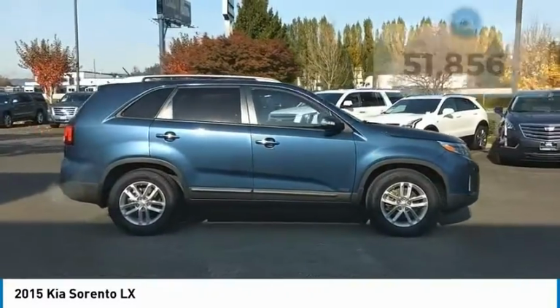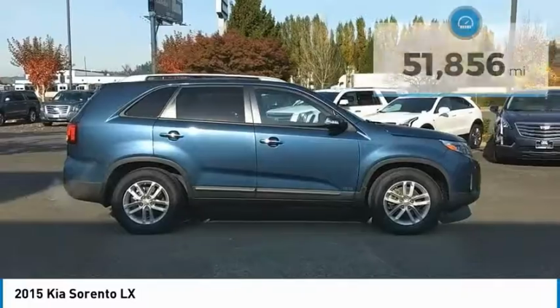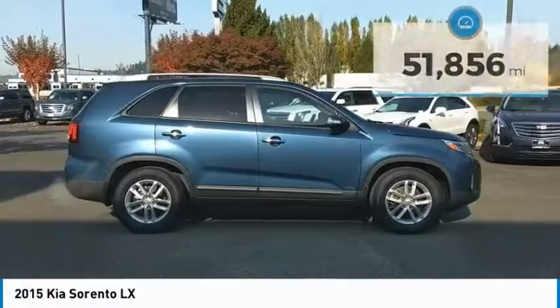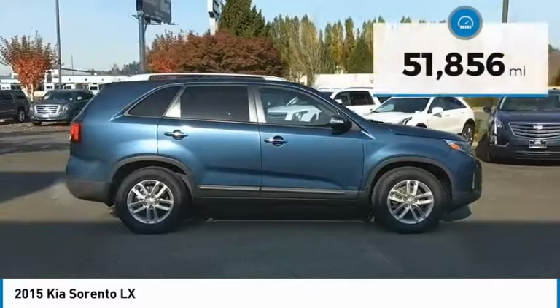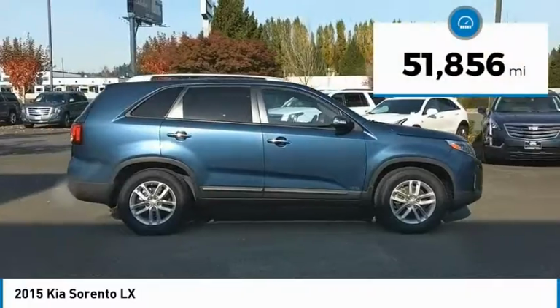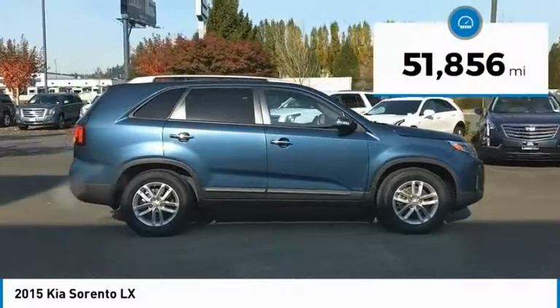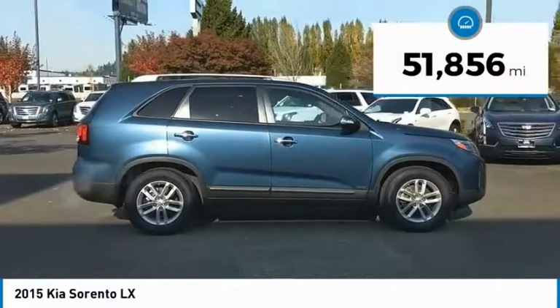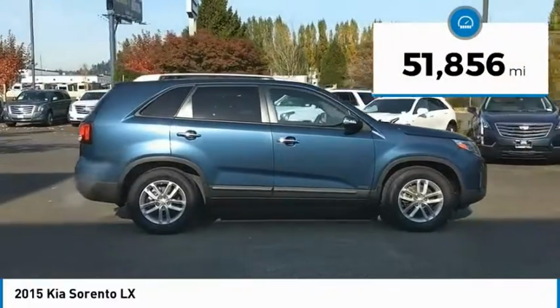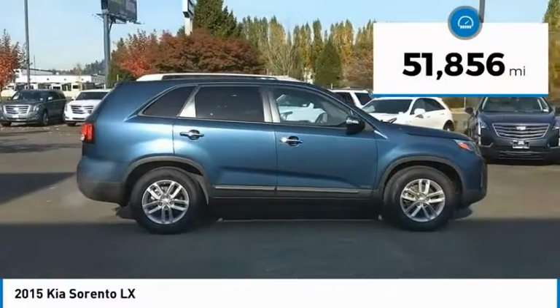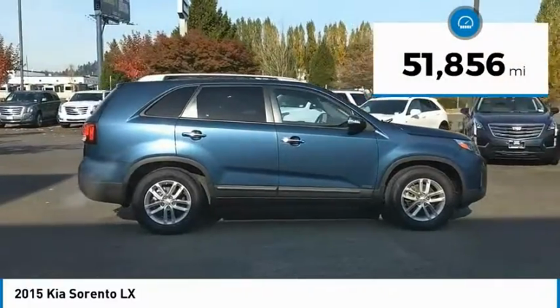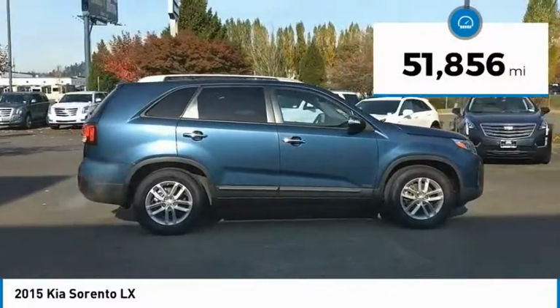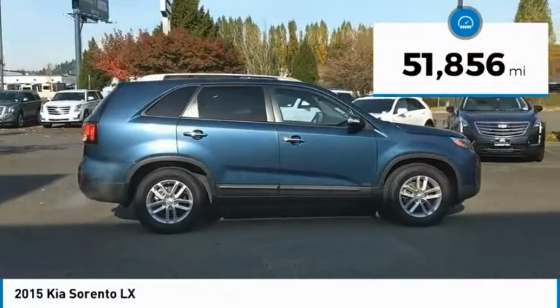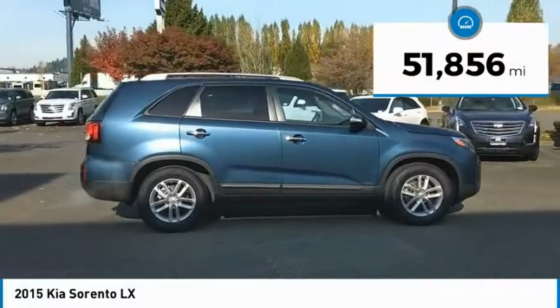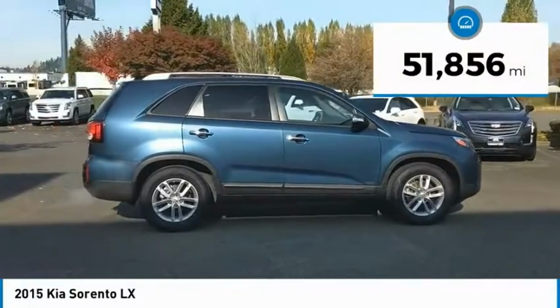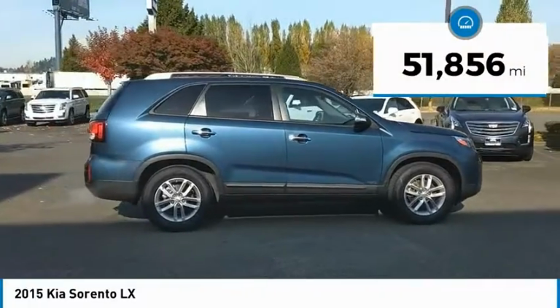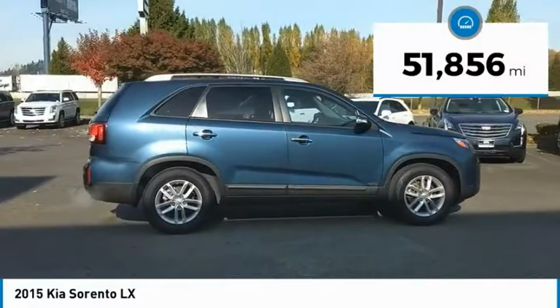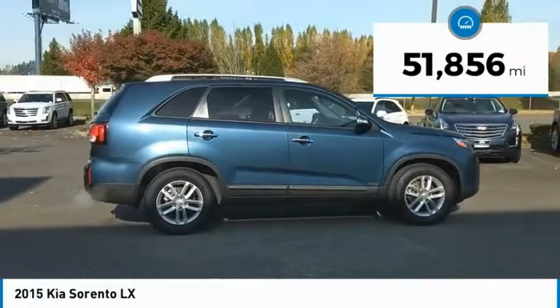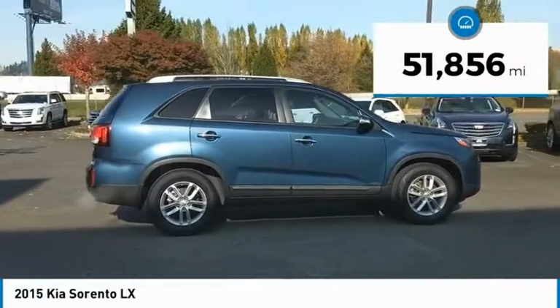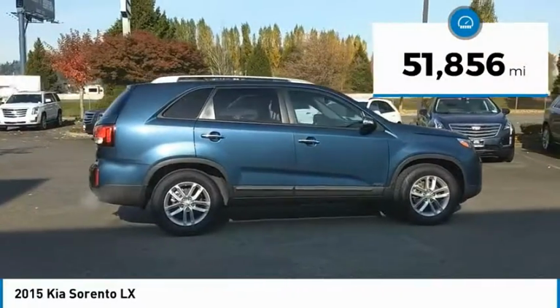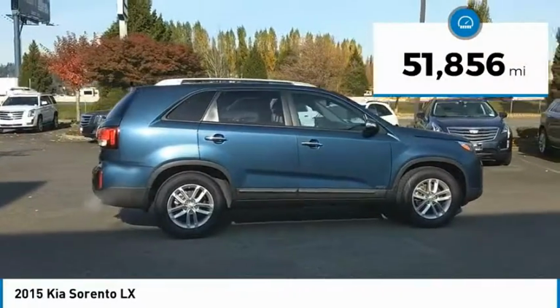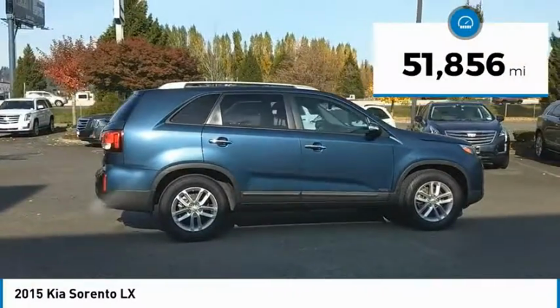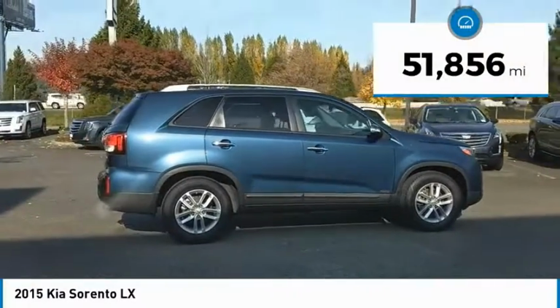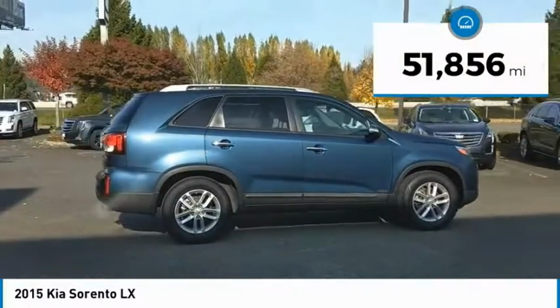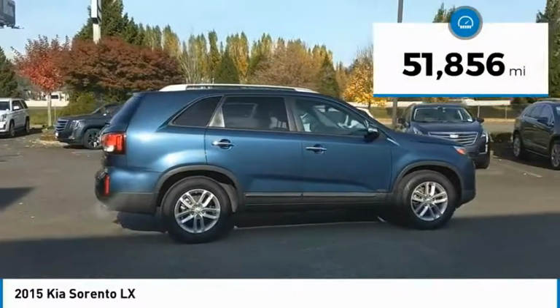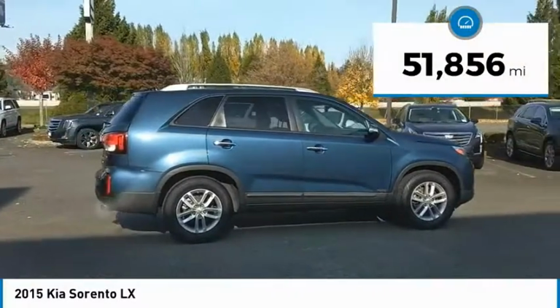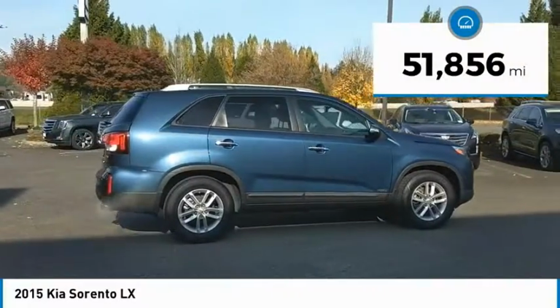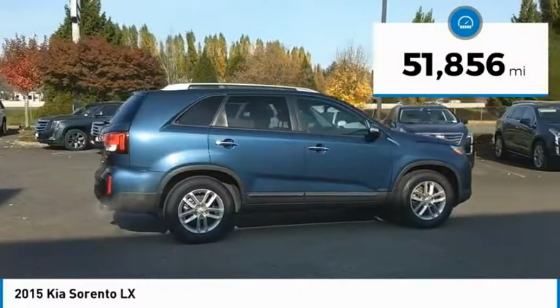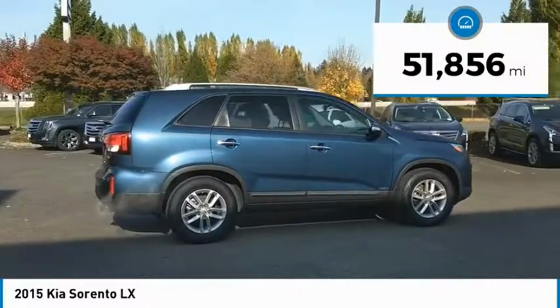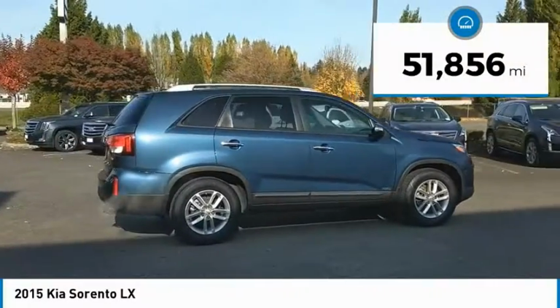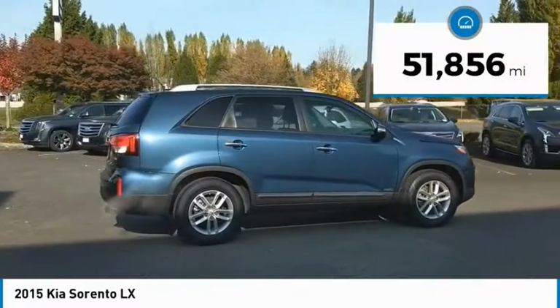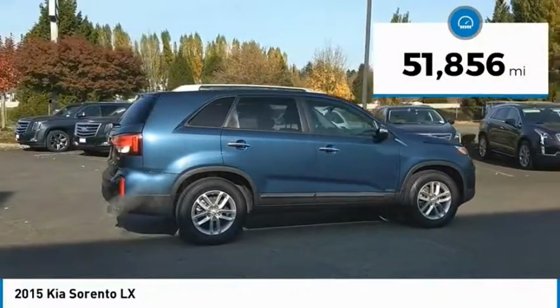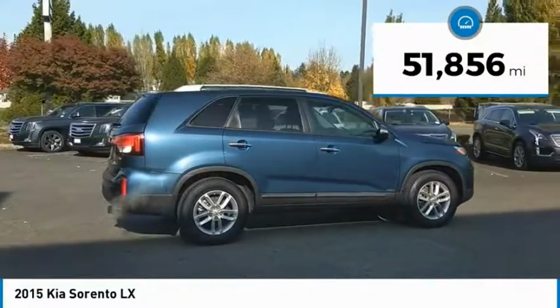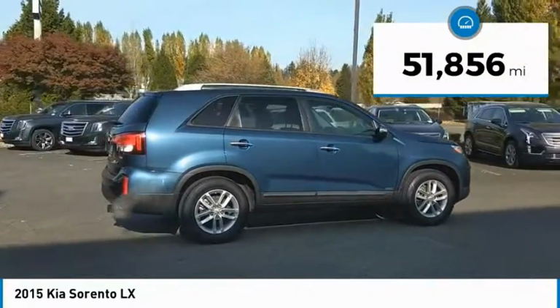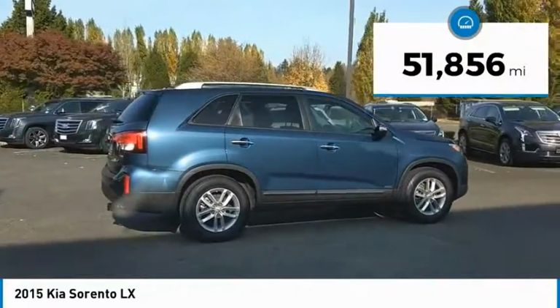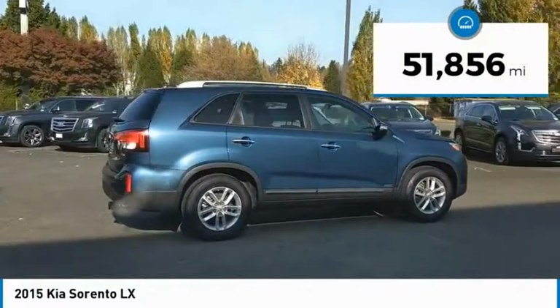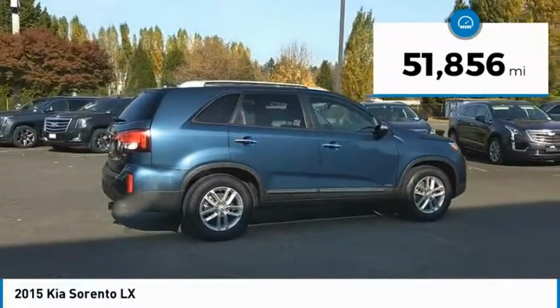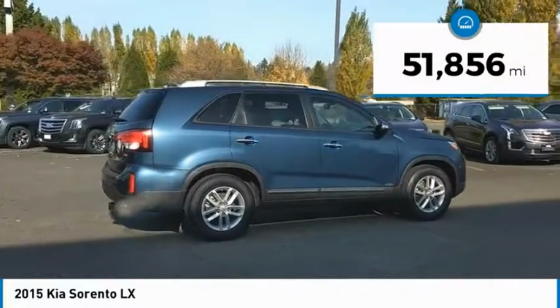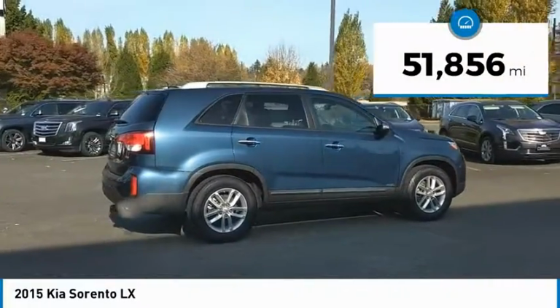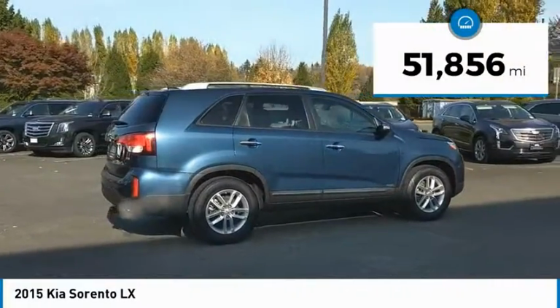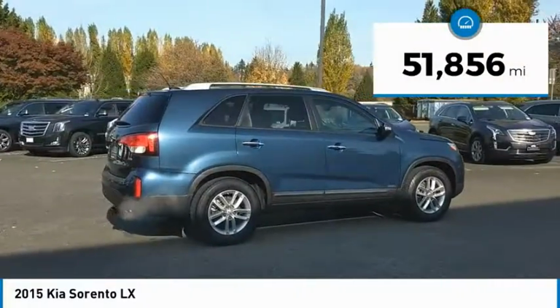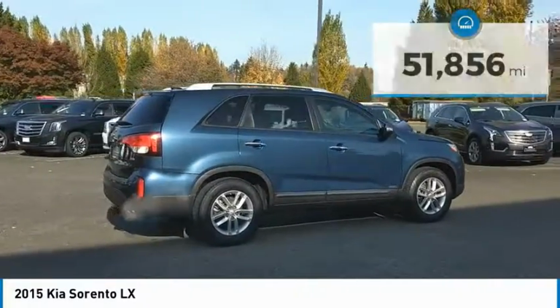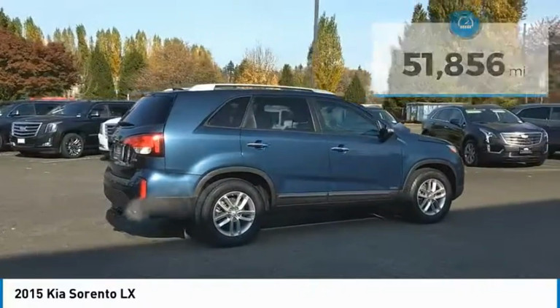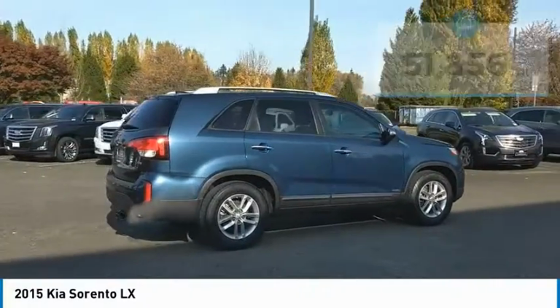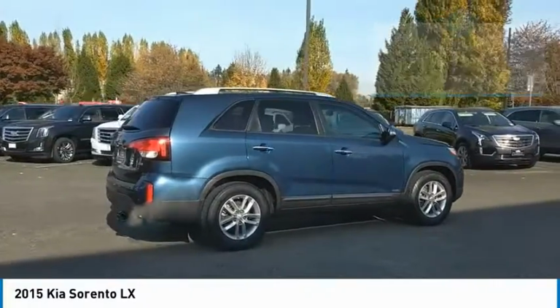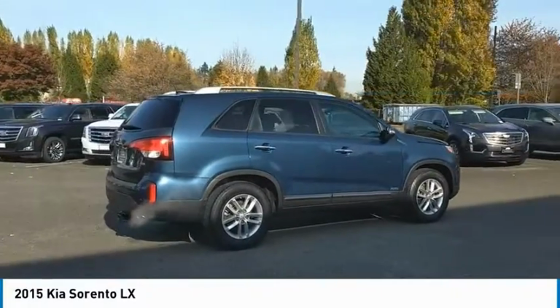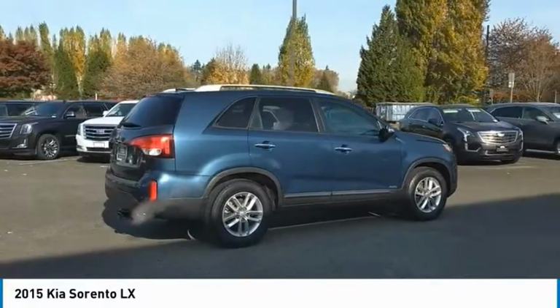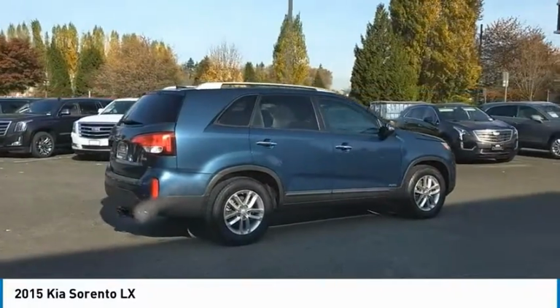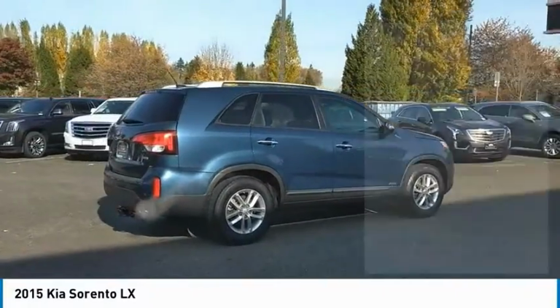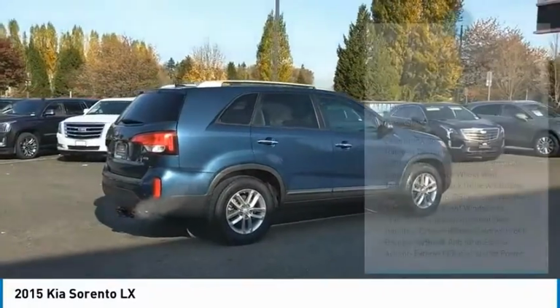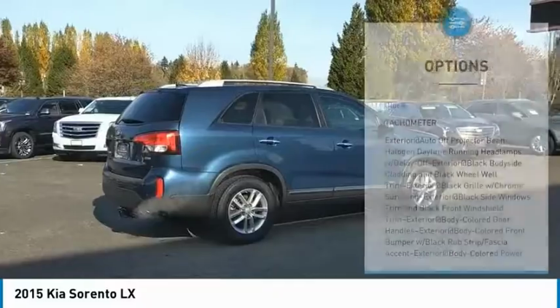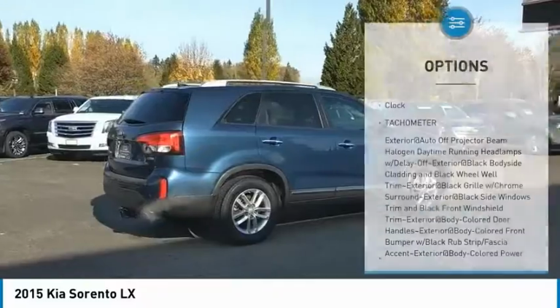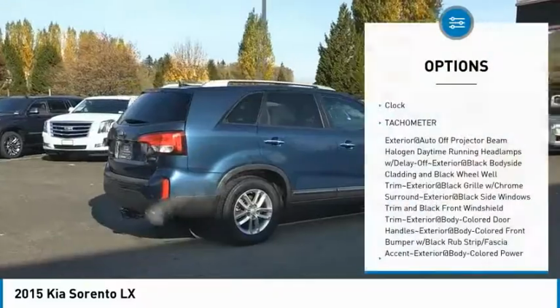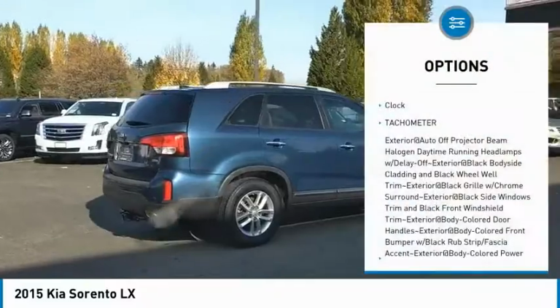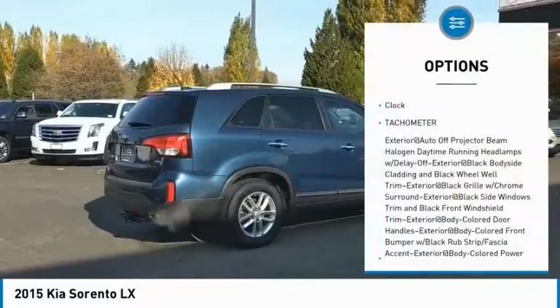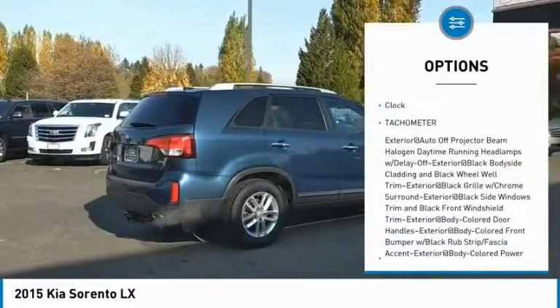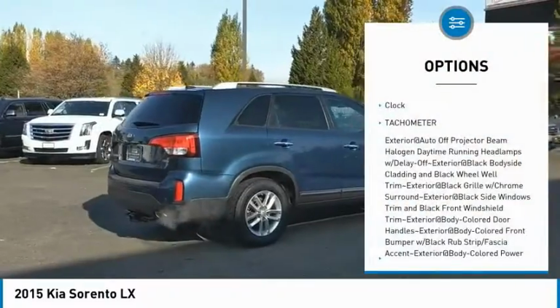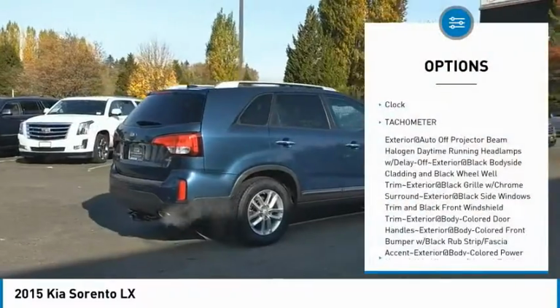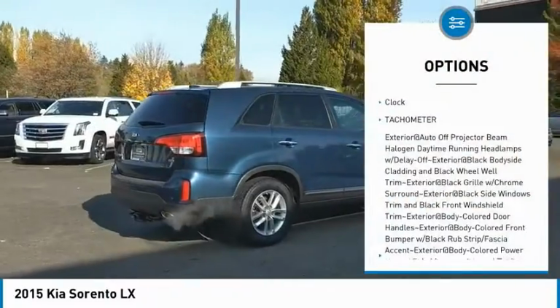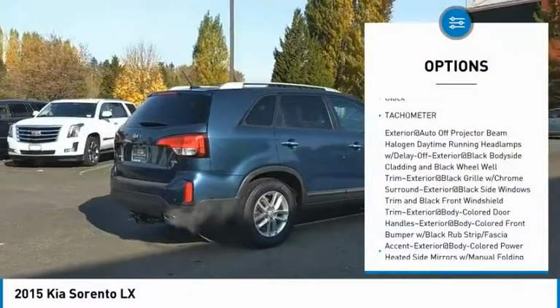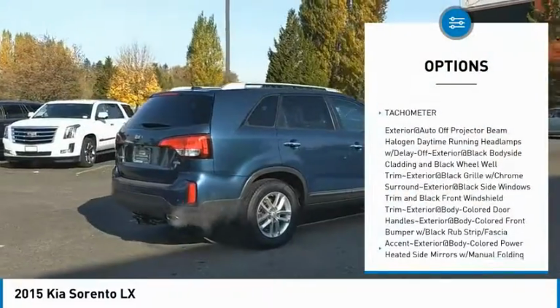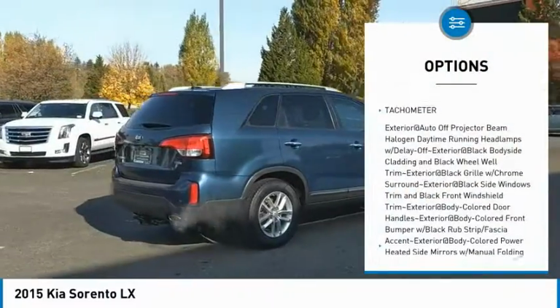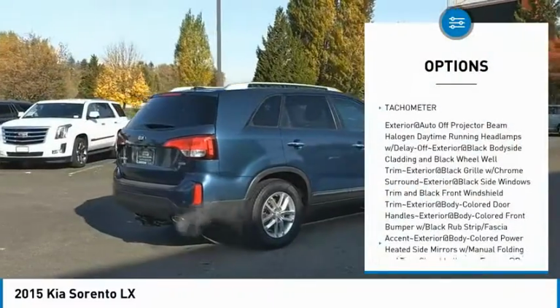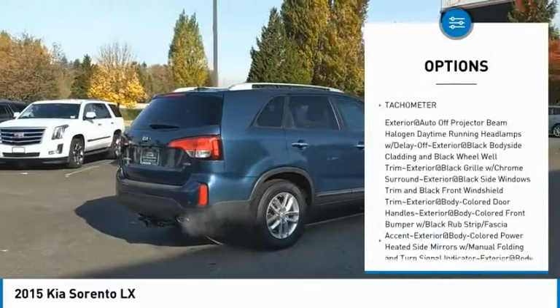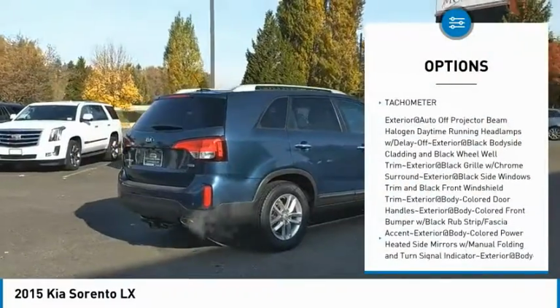This vehicle has less than 55,000 miles. Here are some of this vehicle's great options: clock, tachometer.